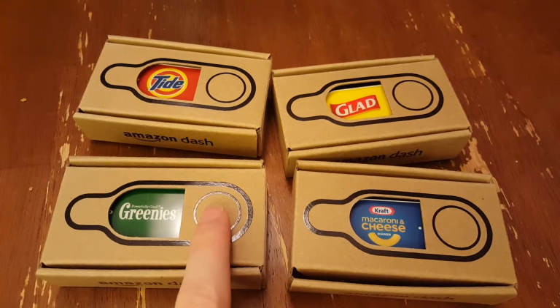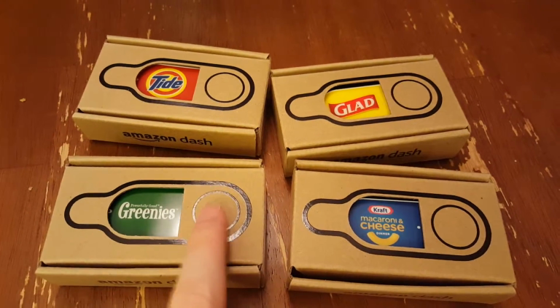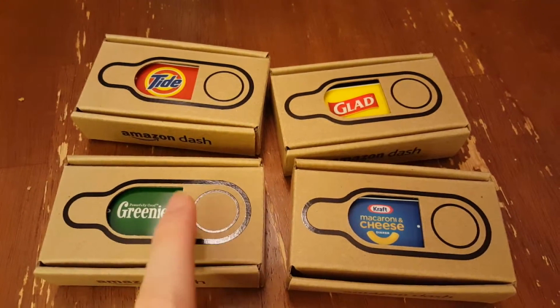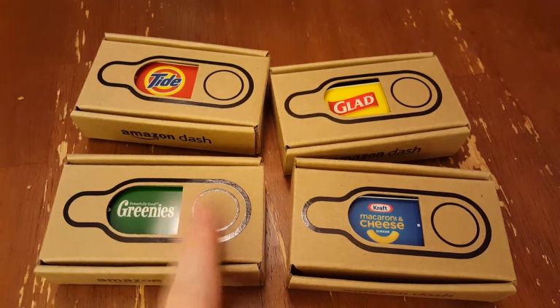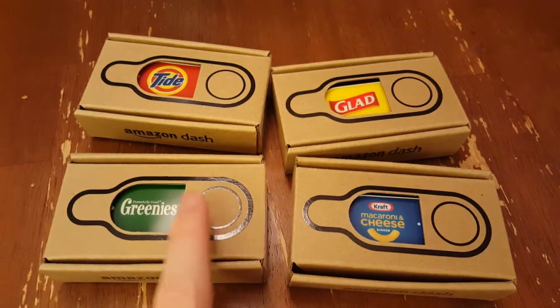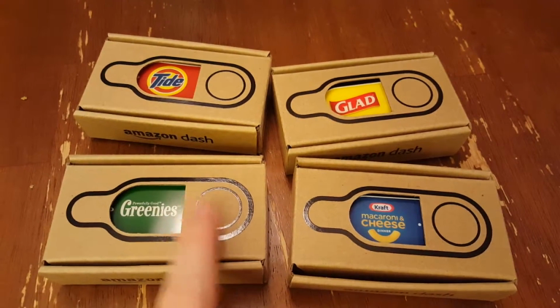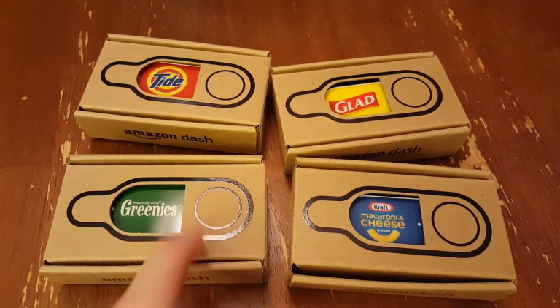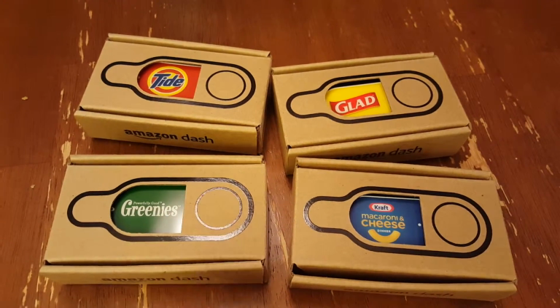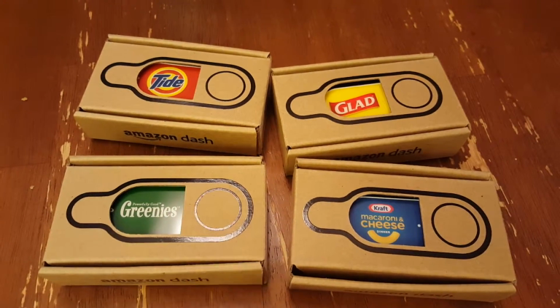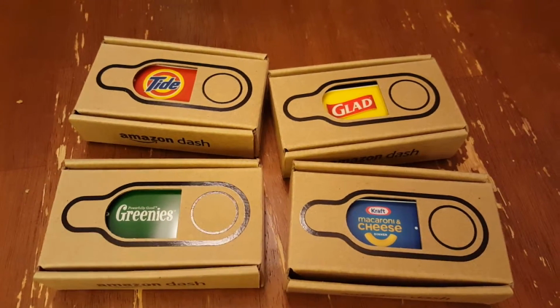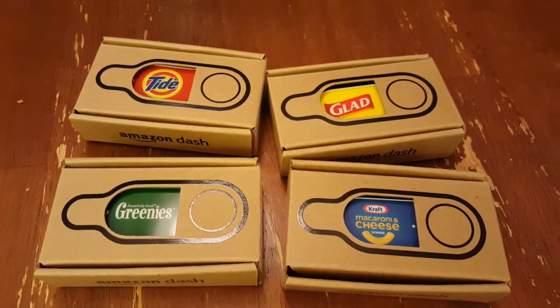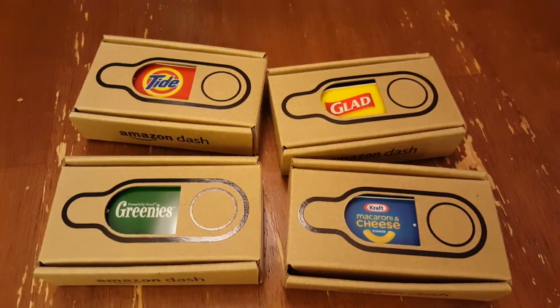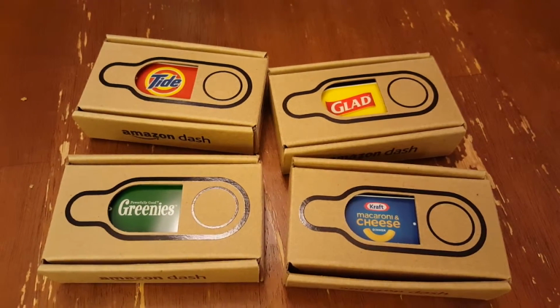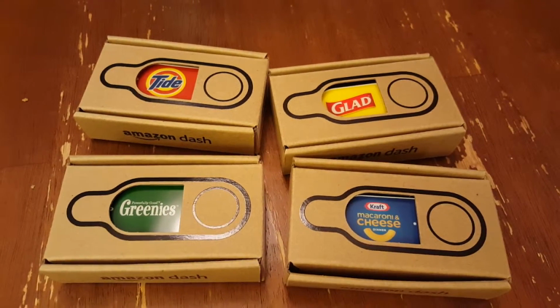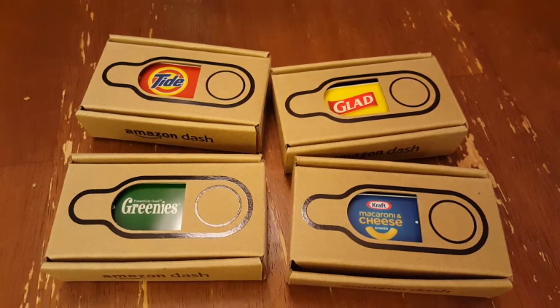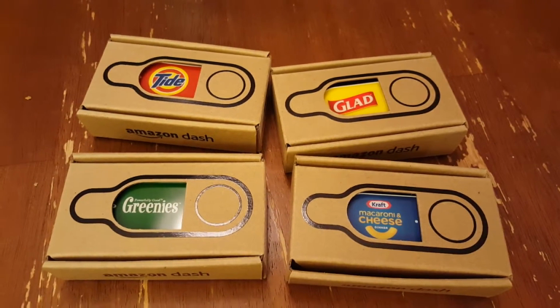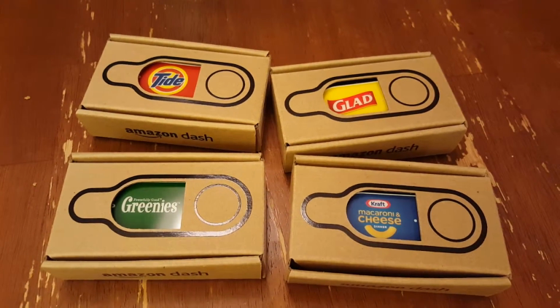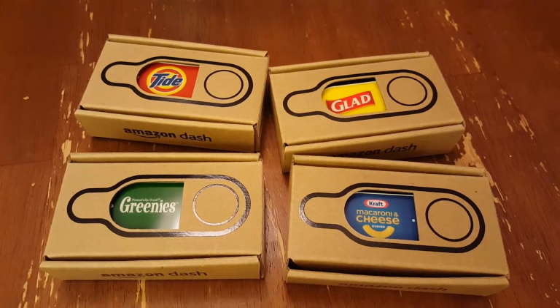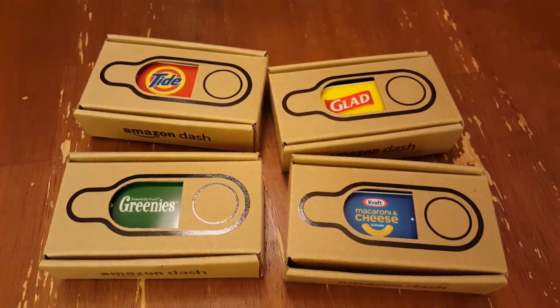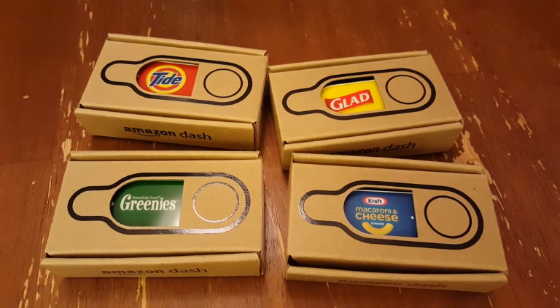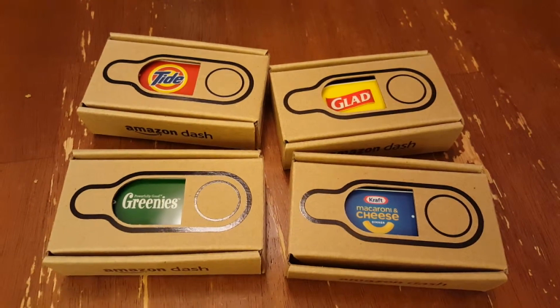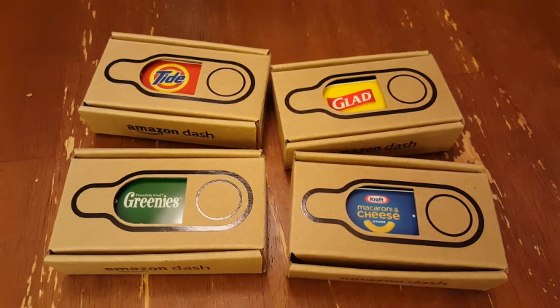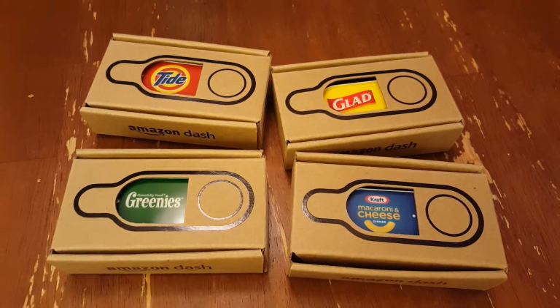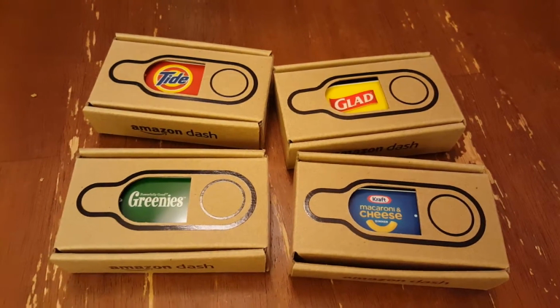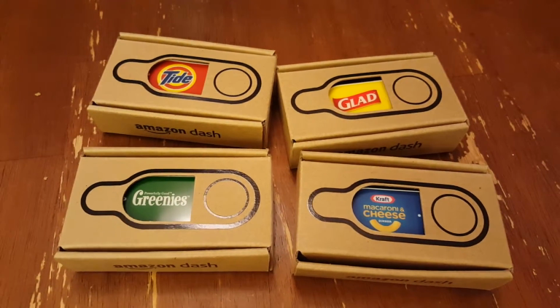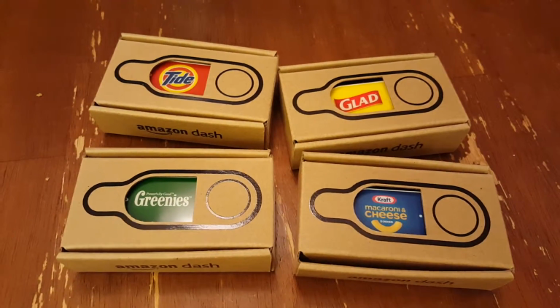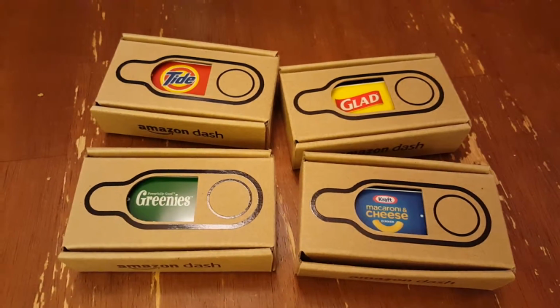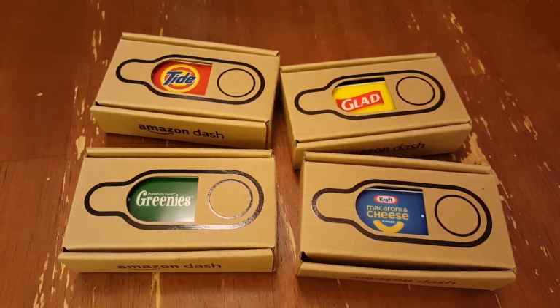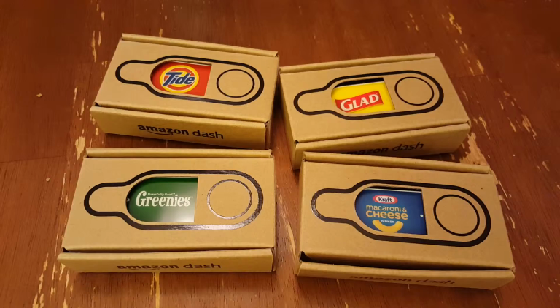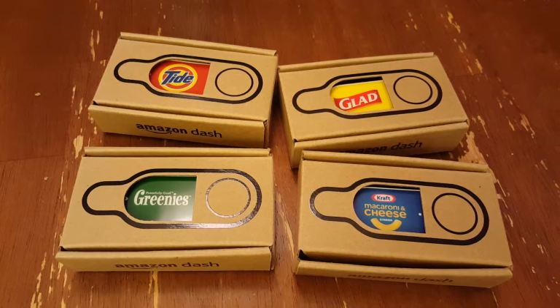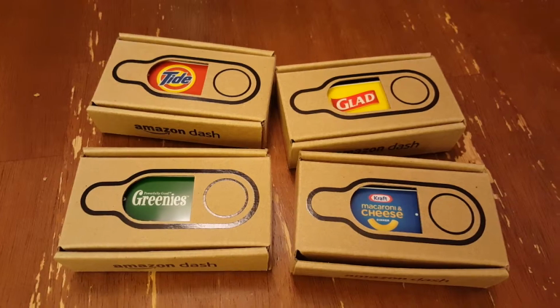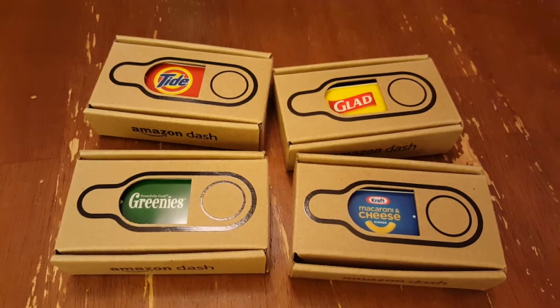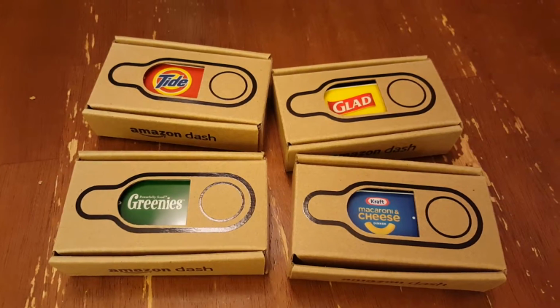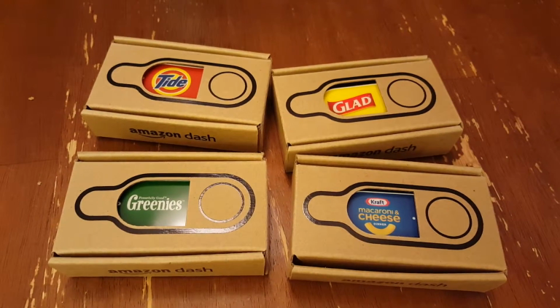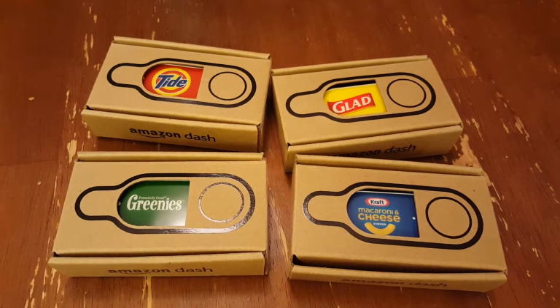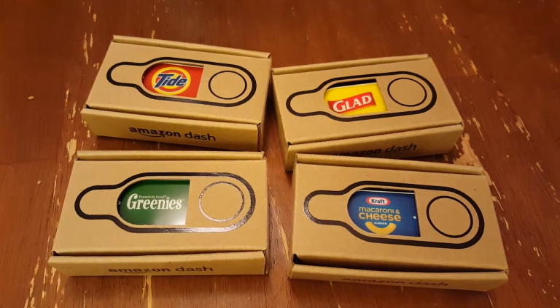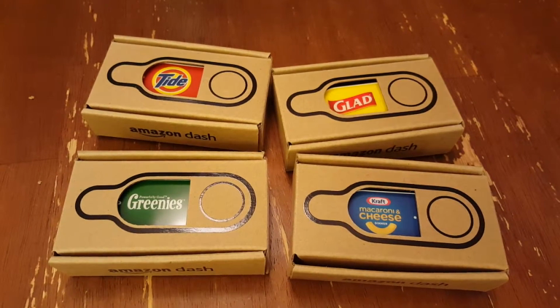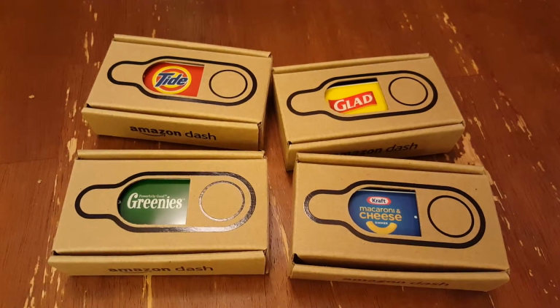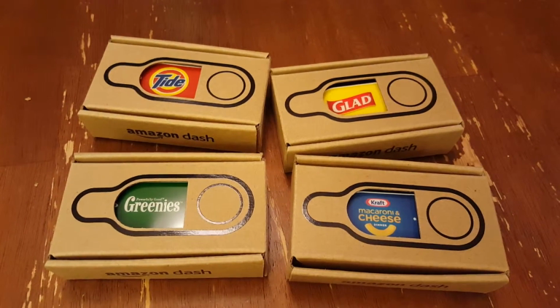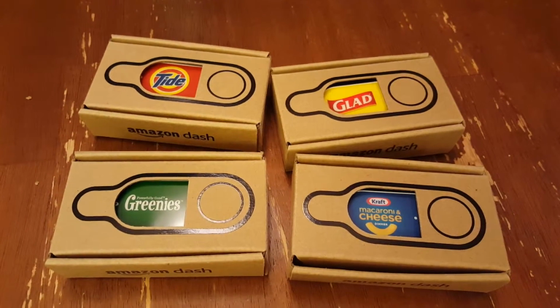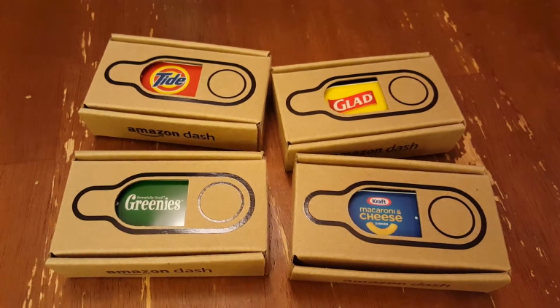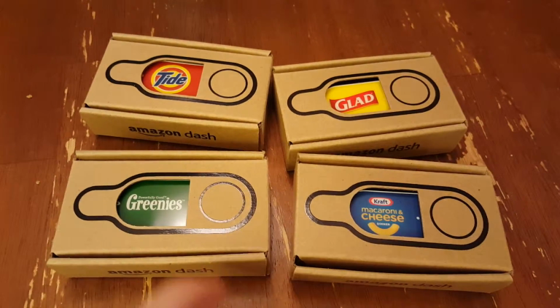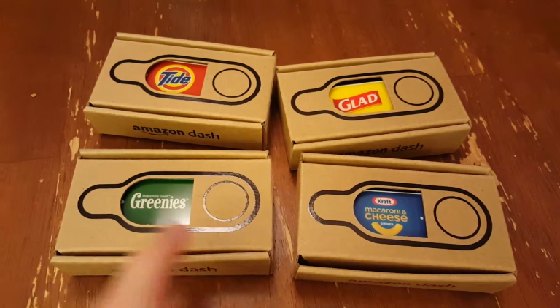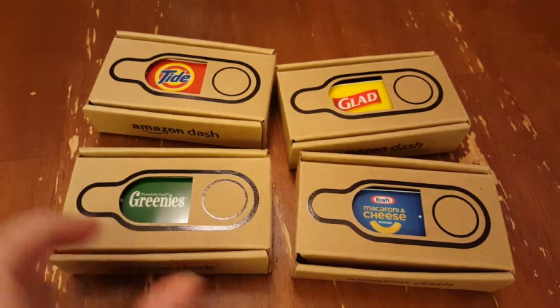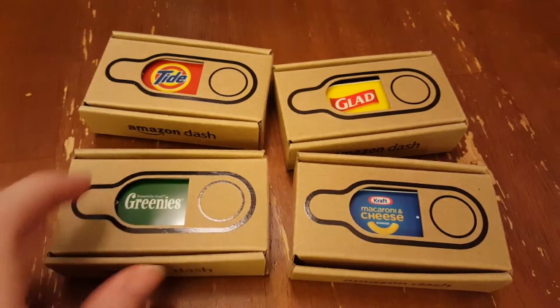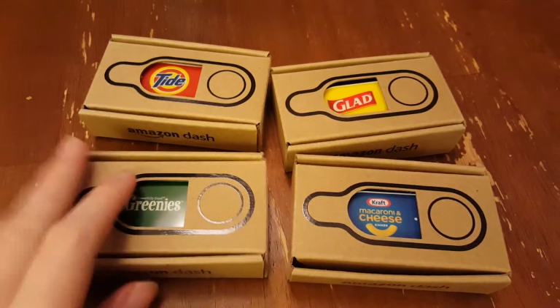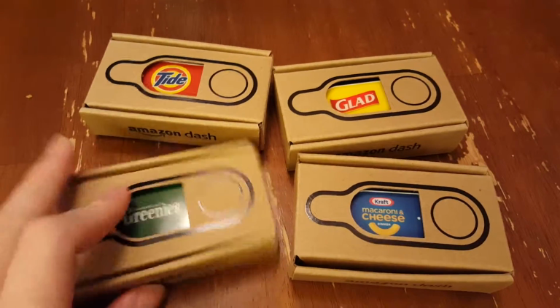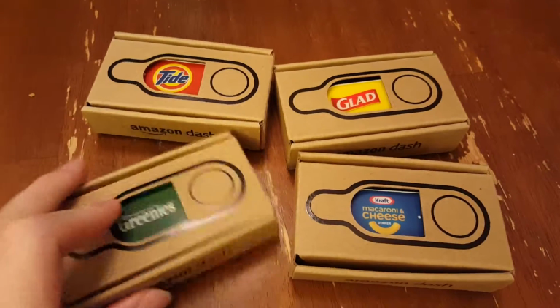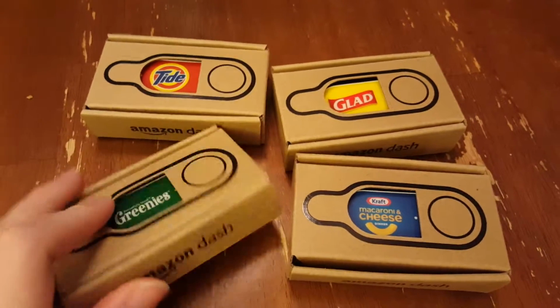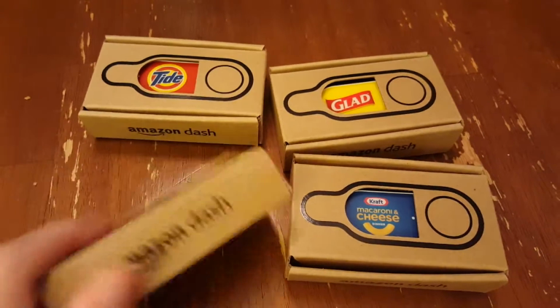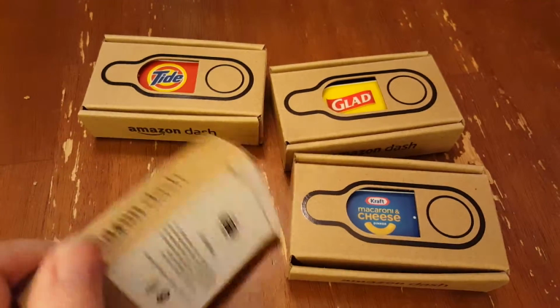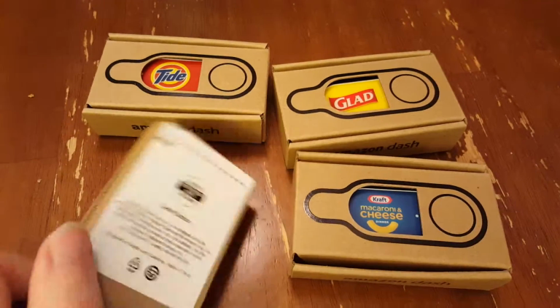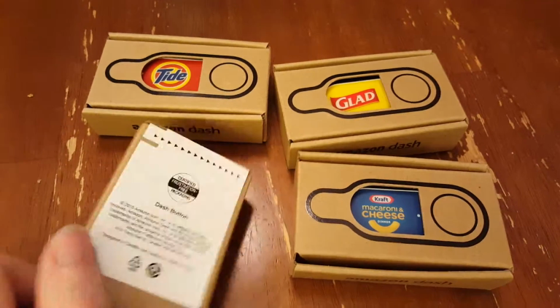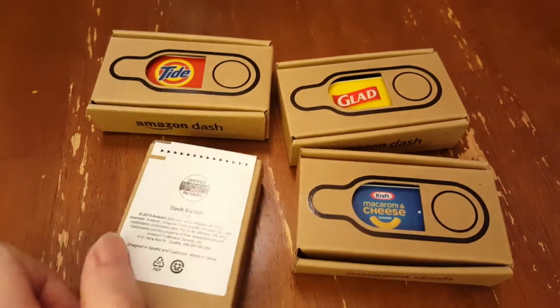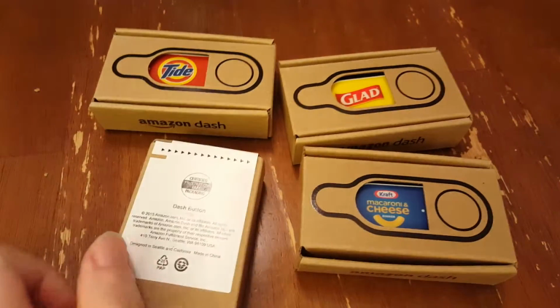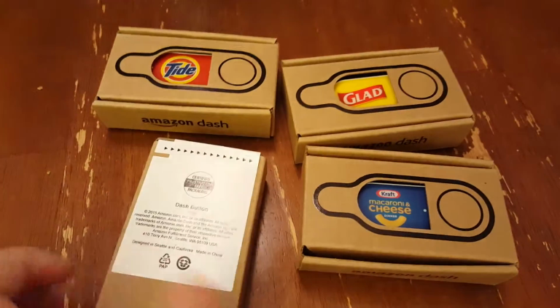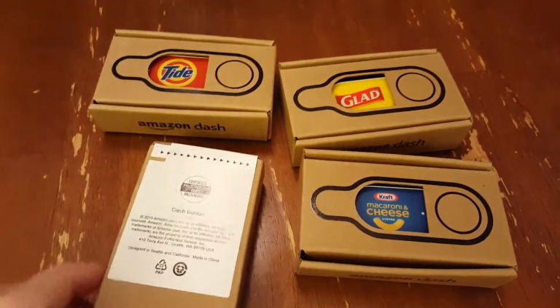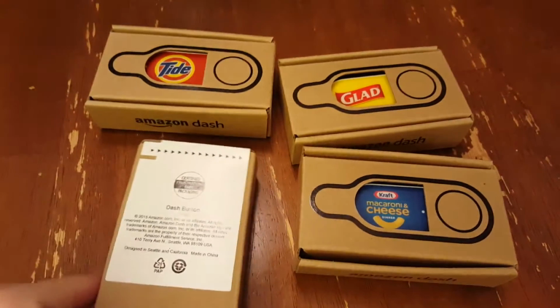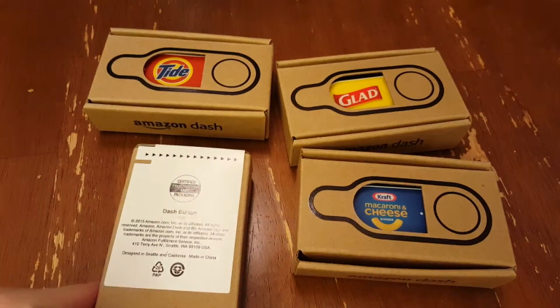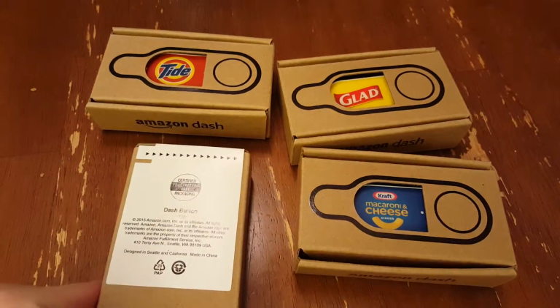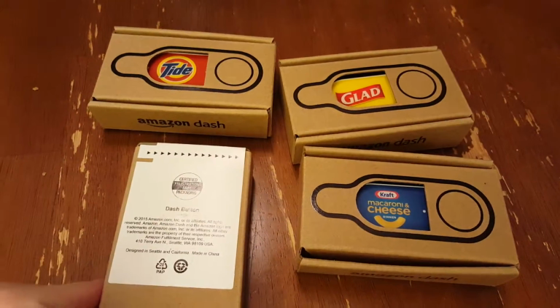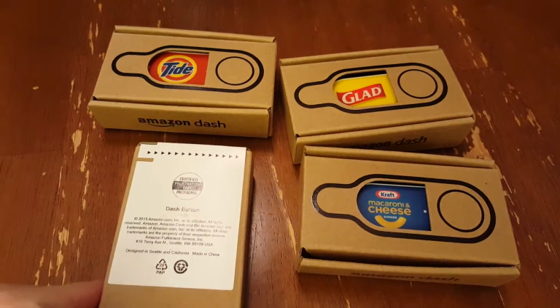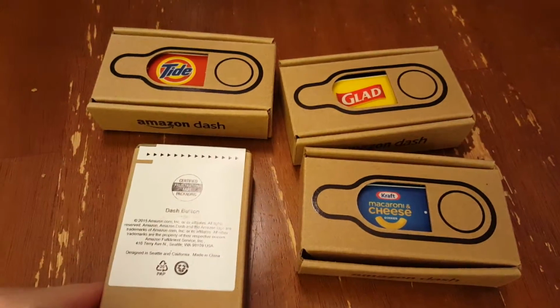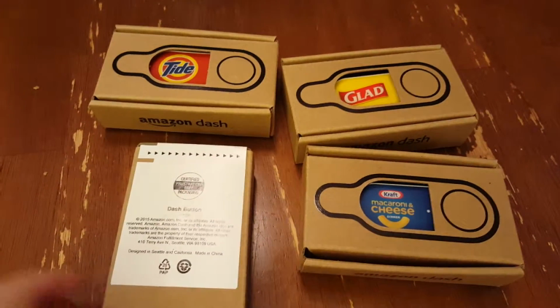So I'll show an unboxing of these, and then I'll show the setup, and also how to use them. But these are the Dash buttons from Amazon.